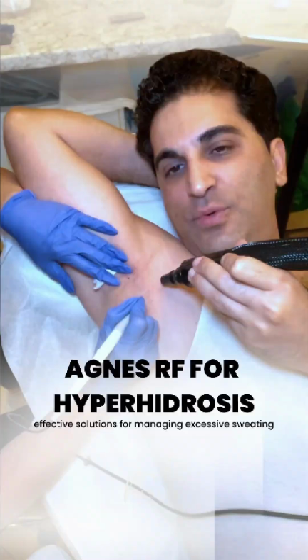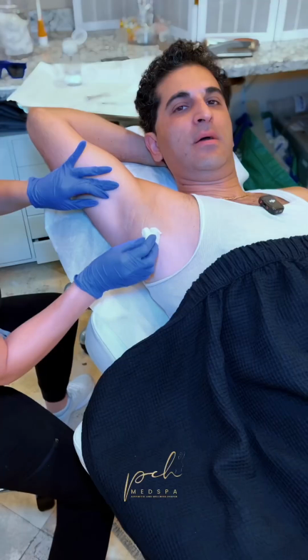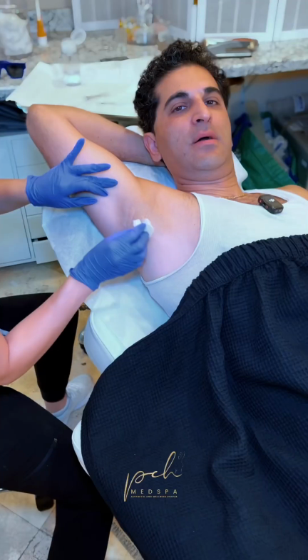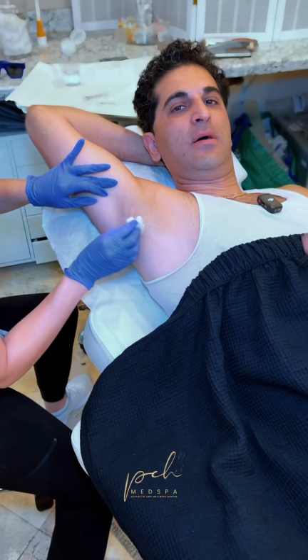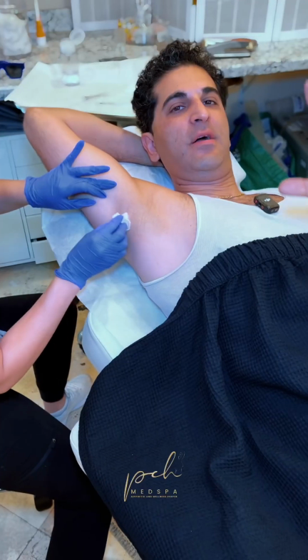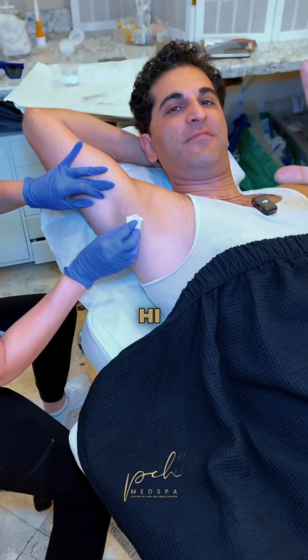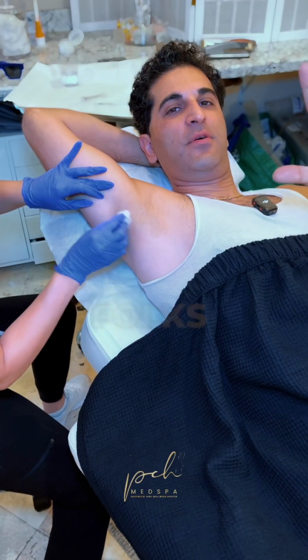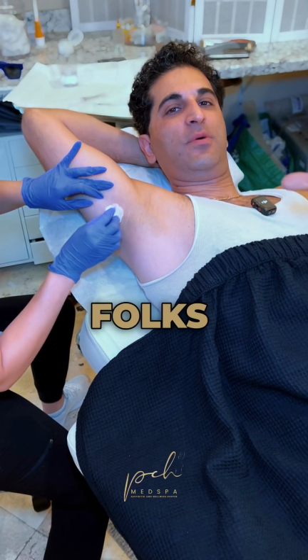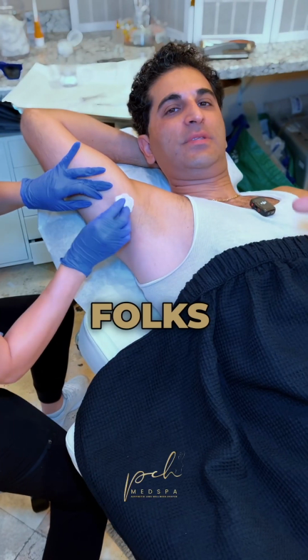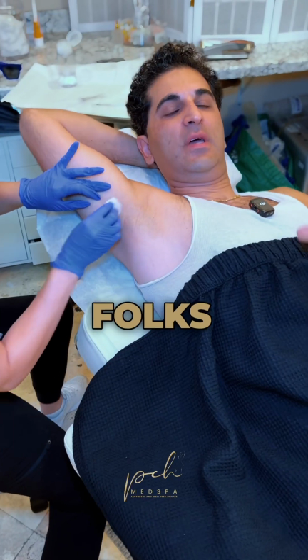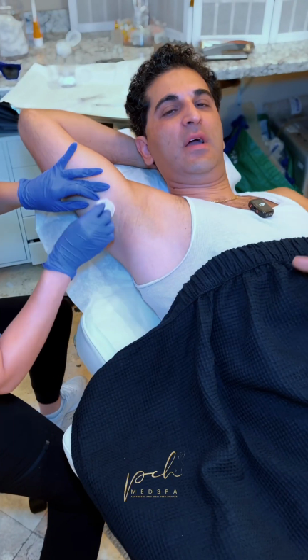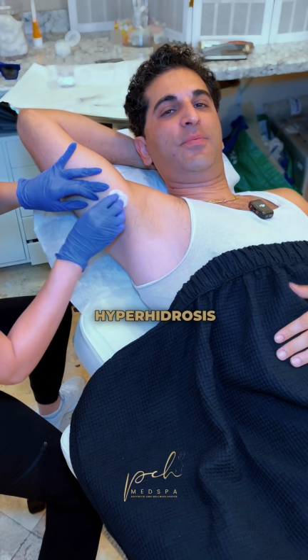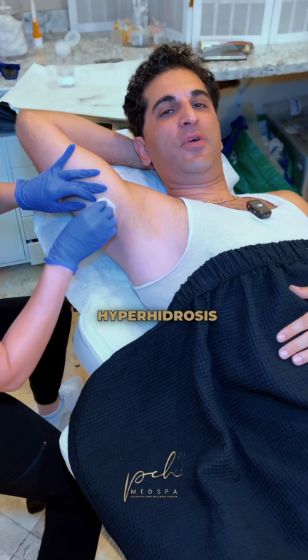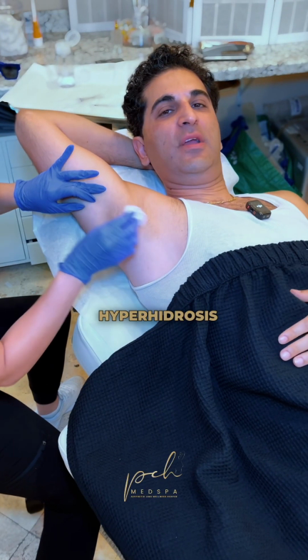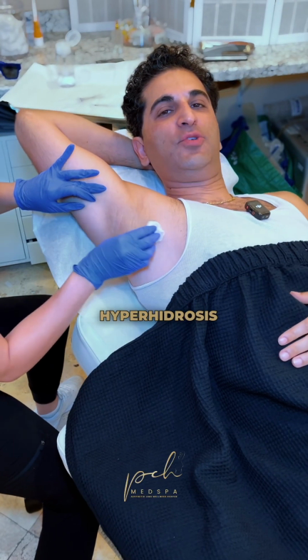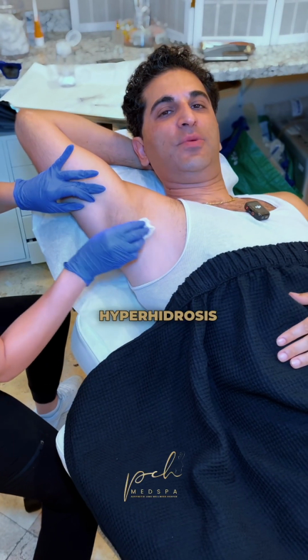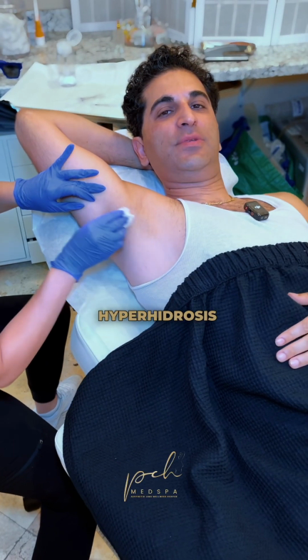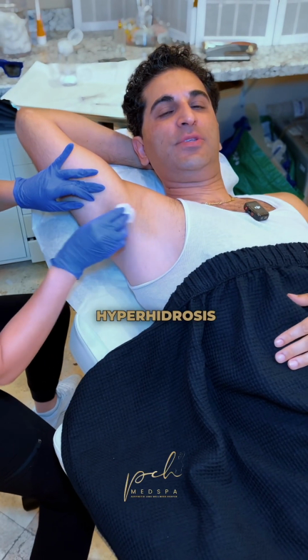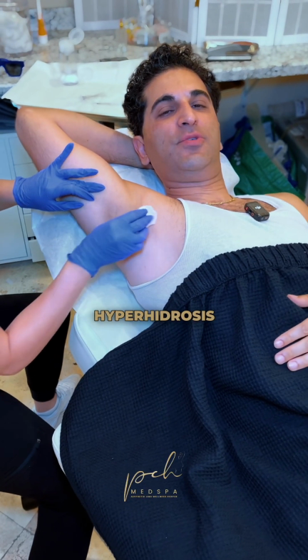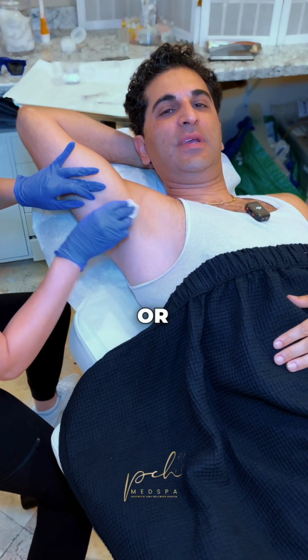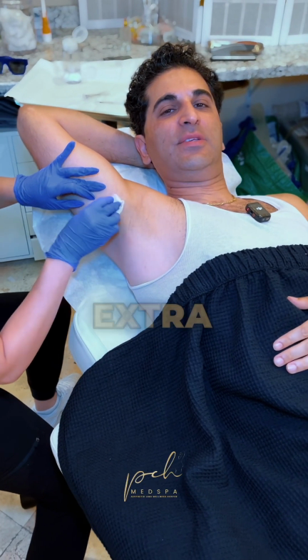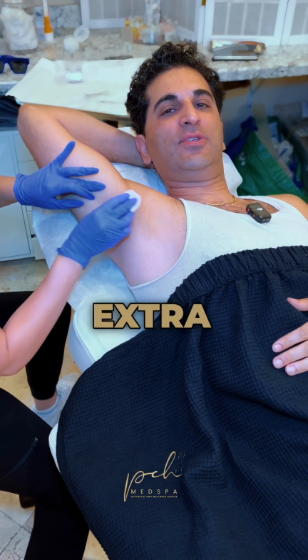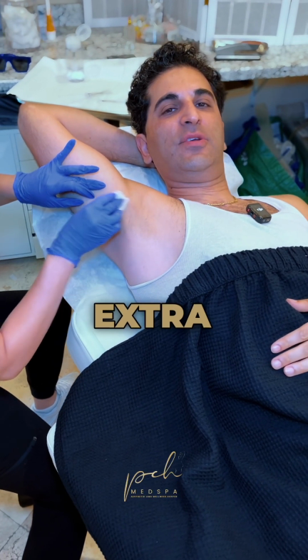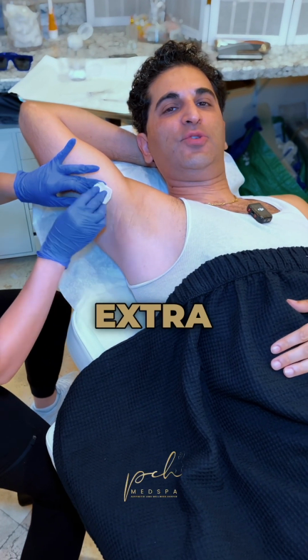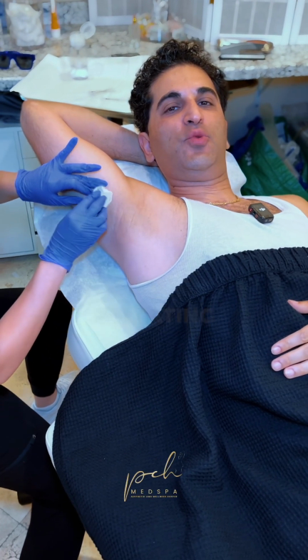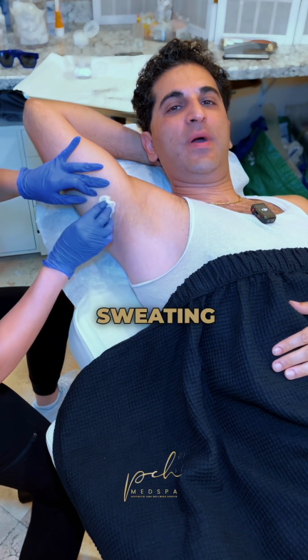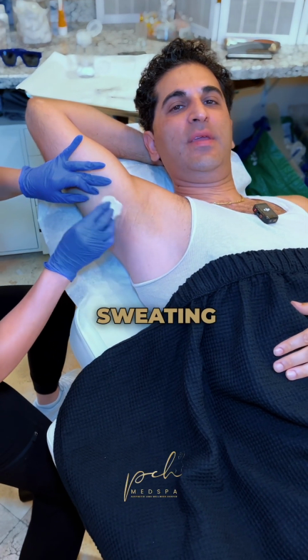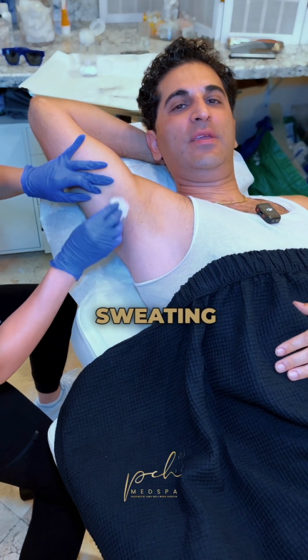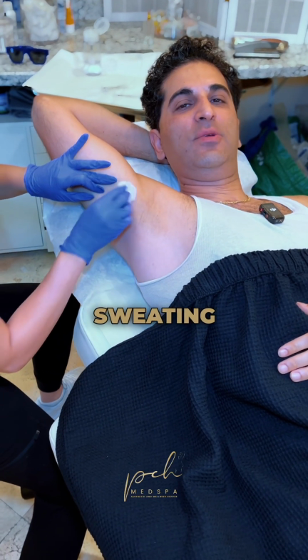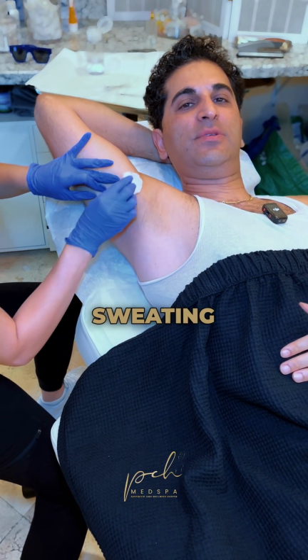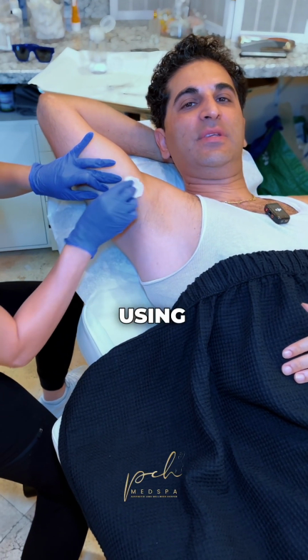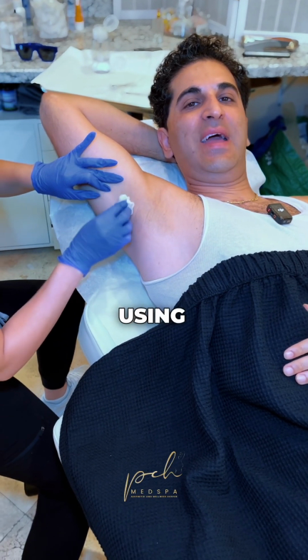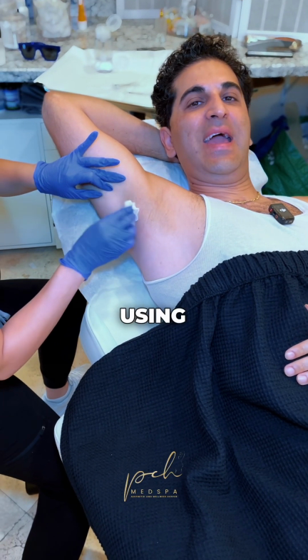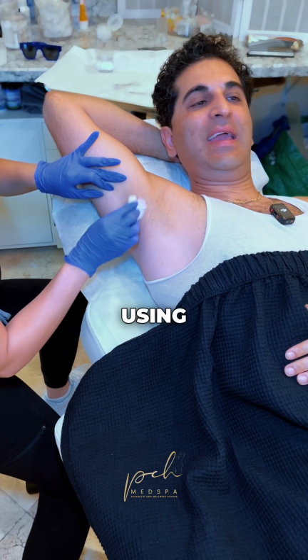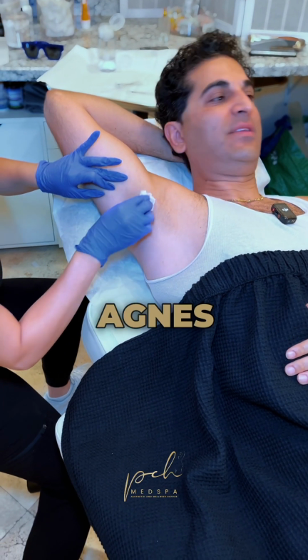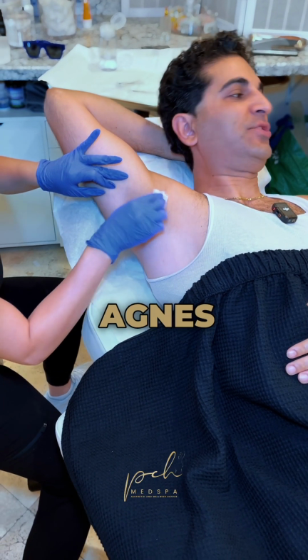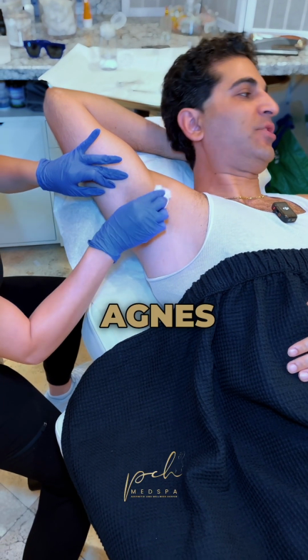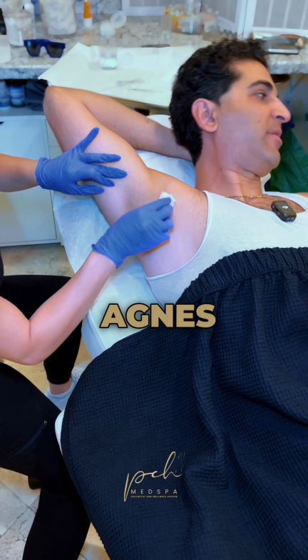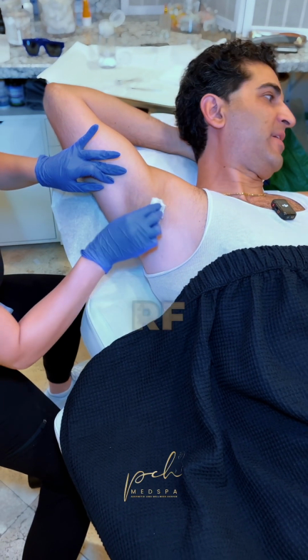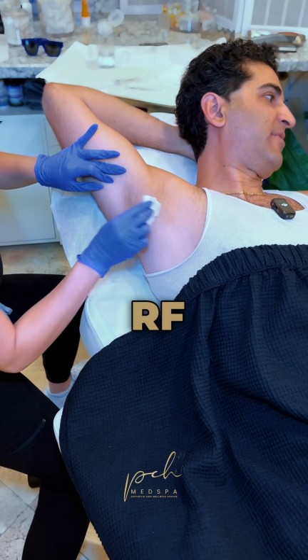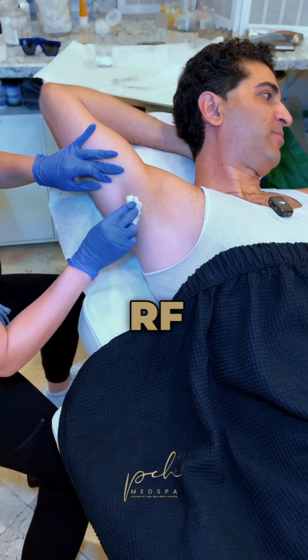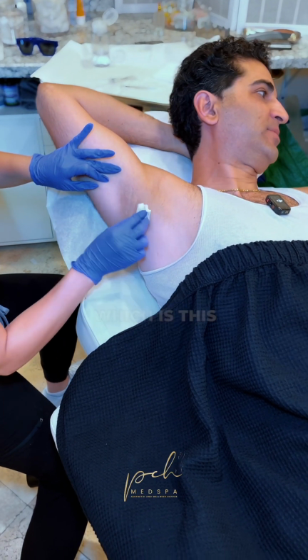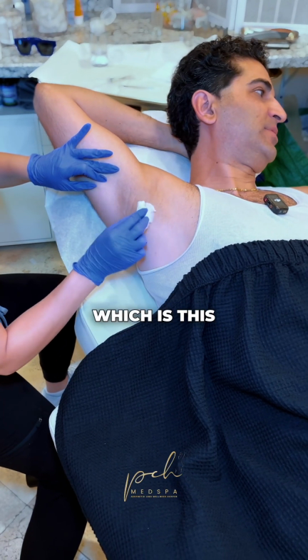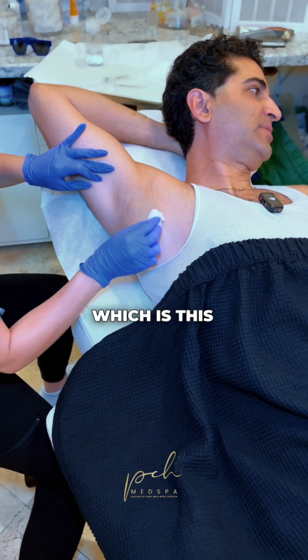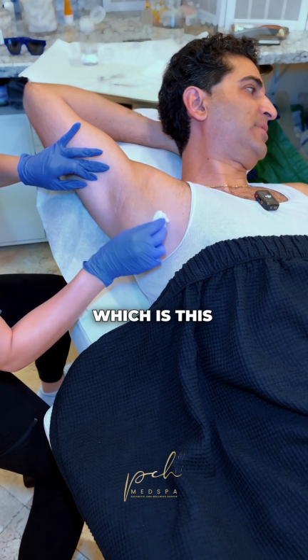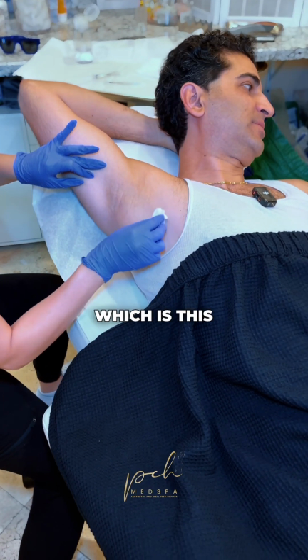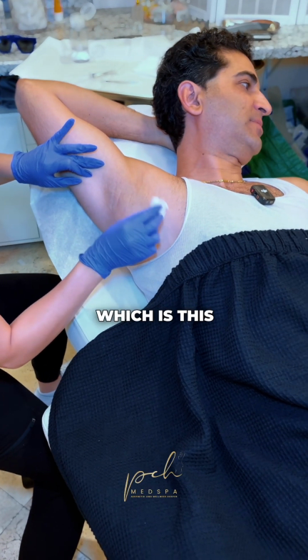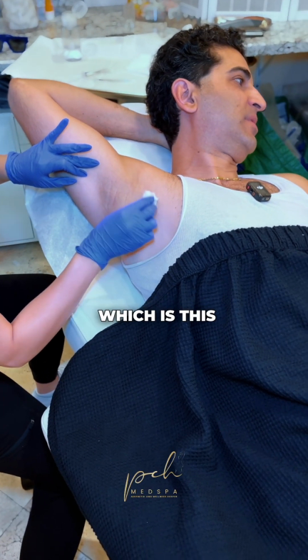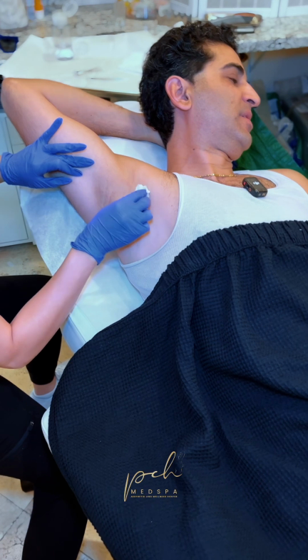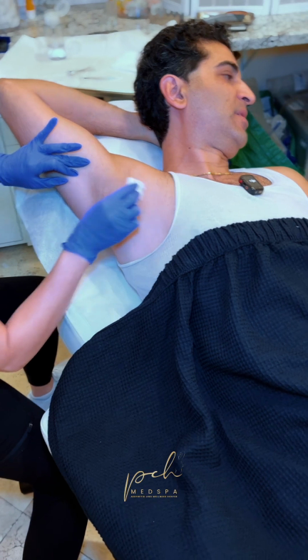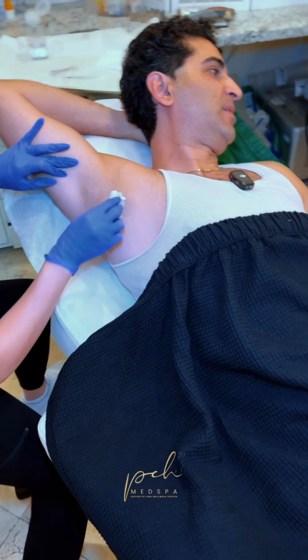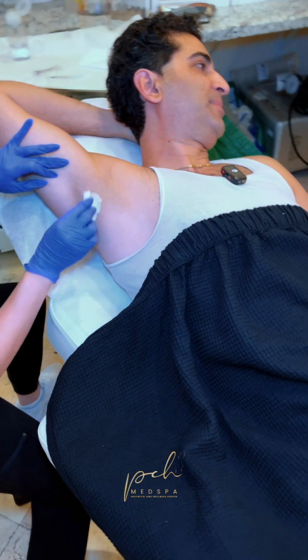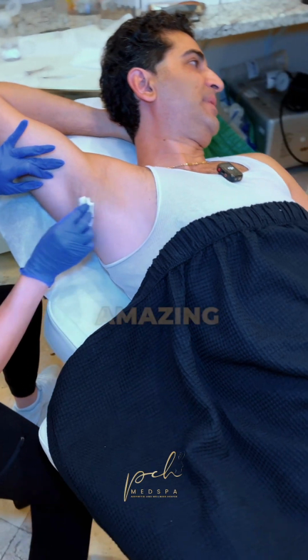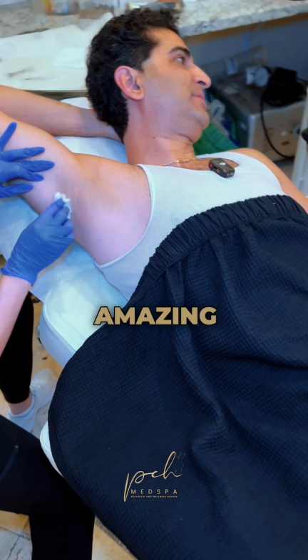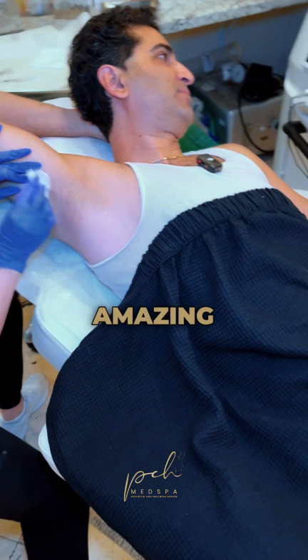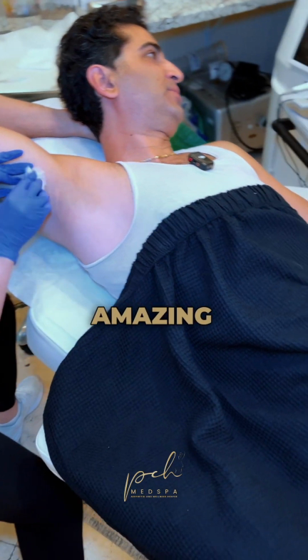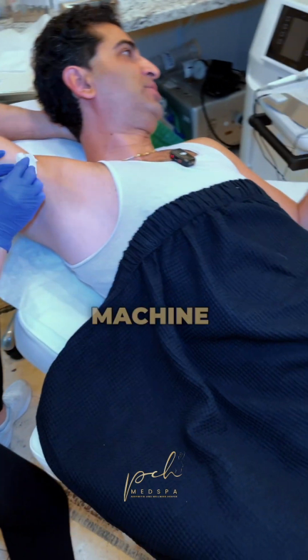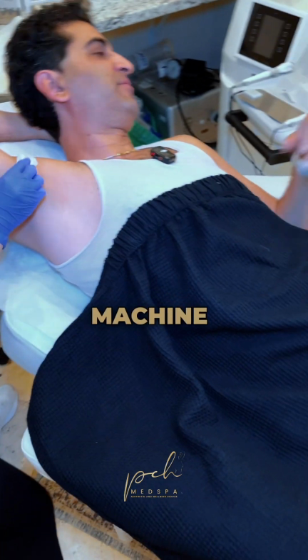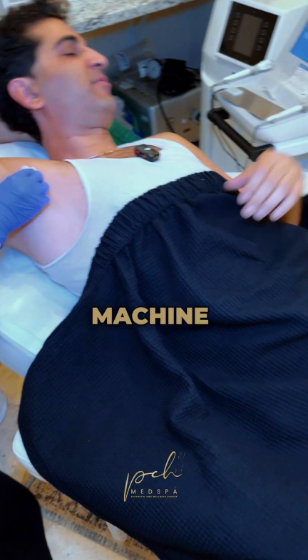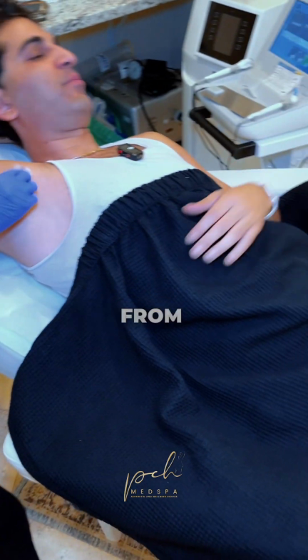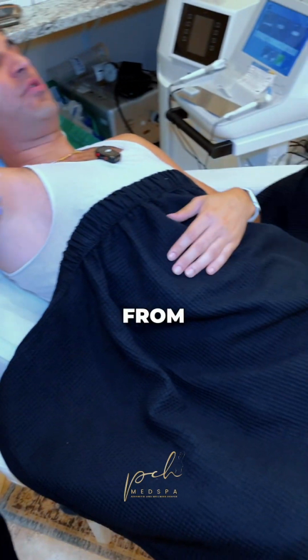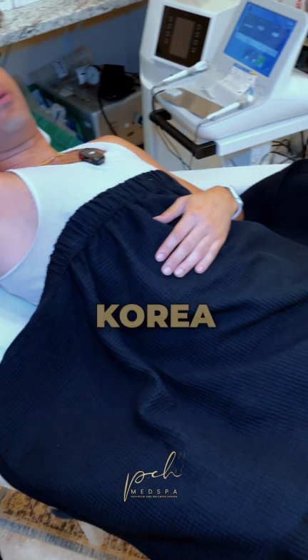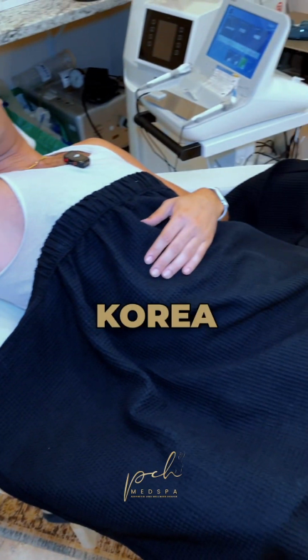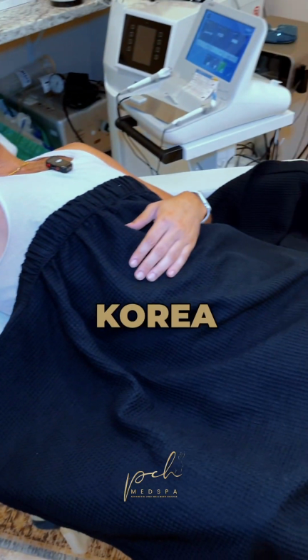Hi folks. Hyperhidrosis, or extra sweating, treated using Agnes RF, which is this amazing machine from Korea.